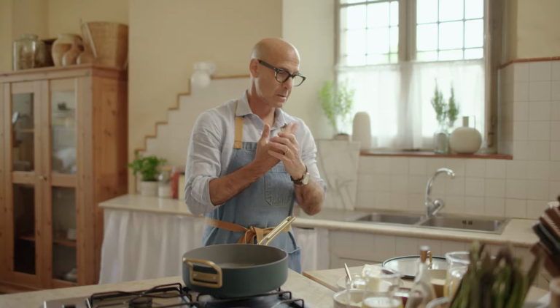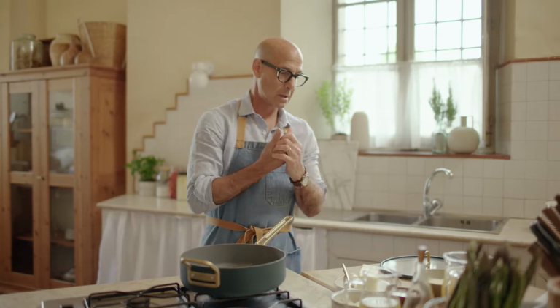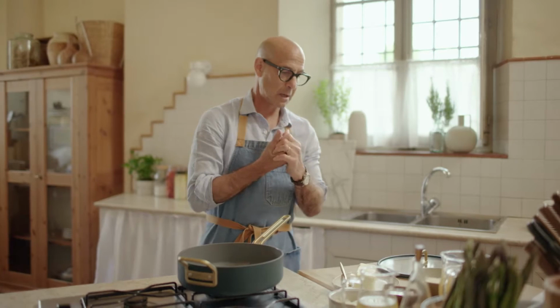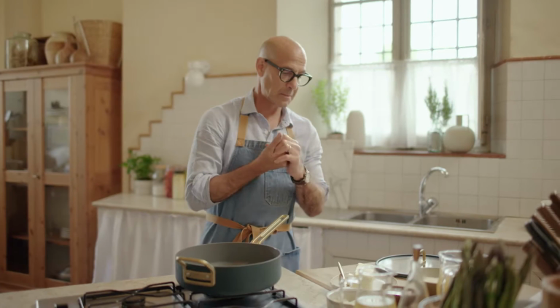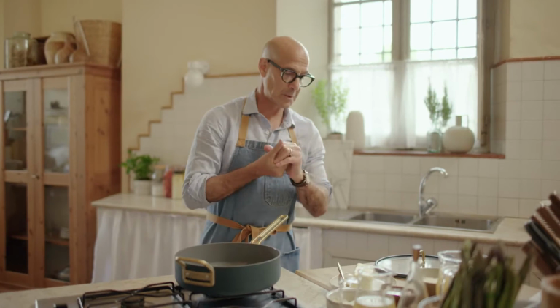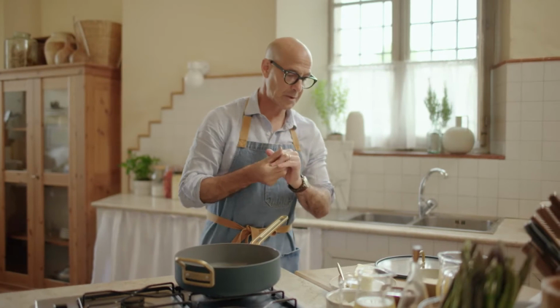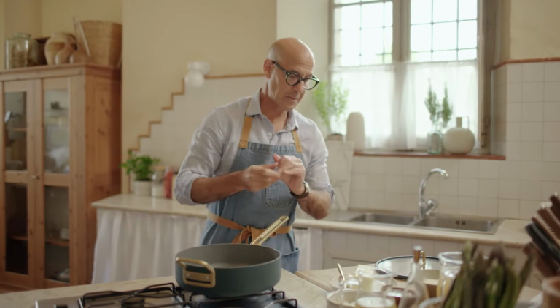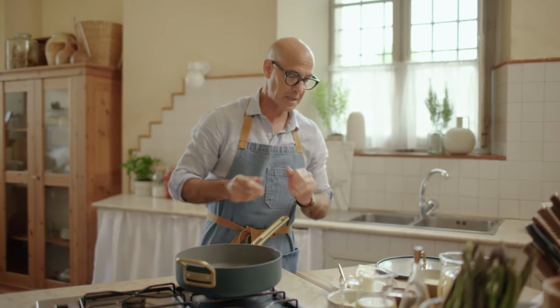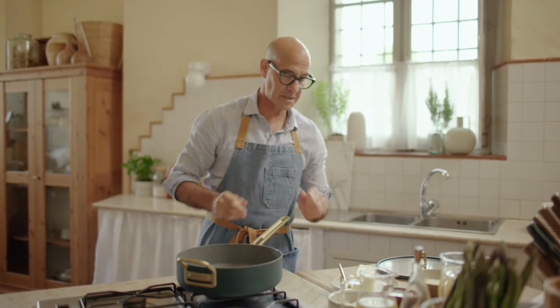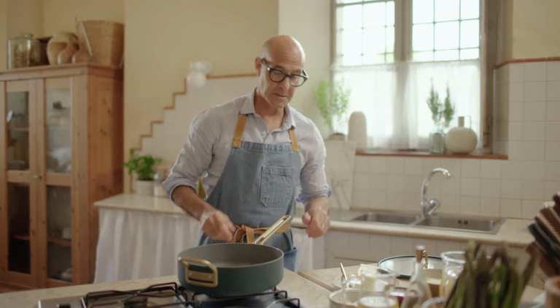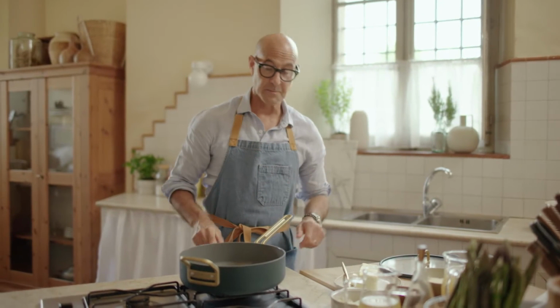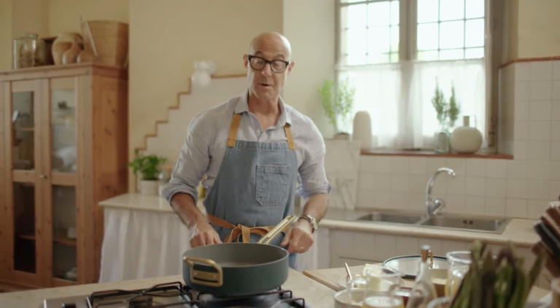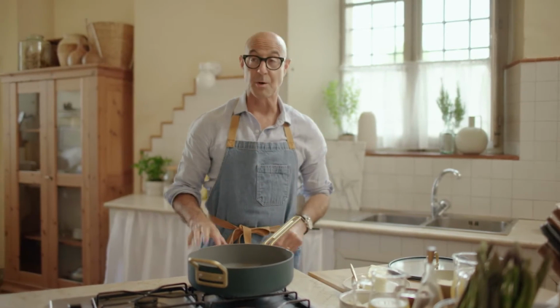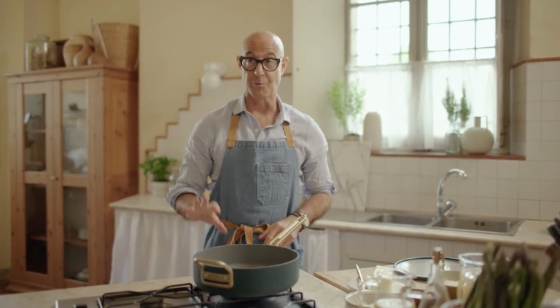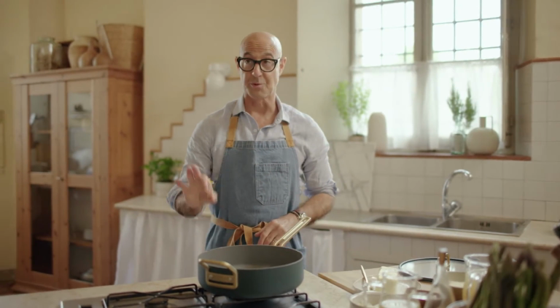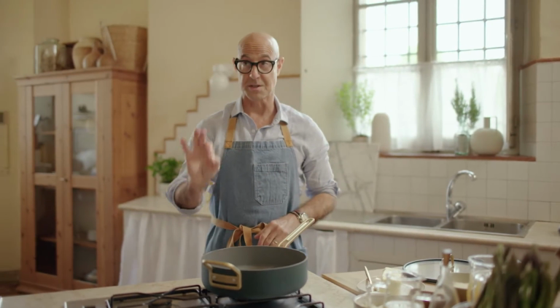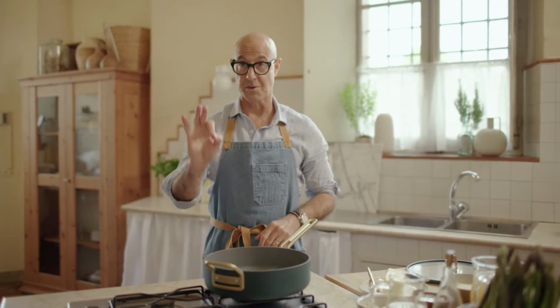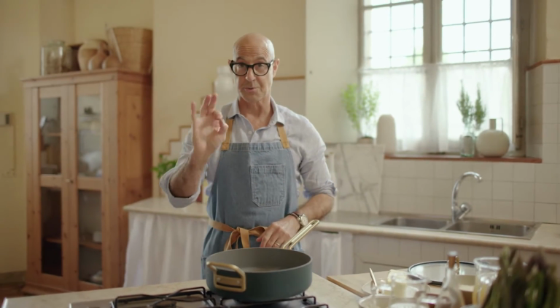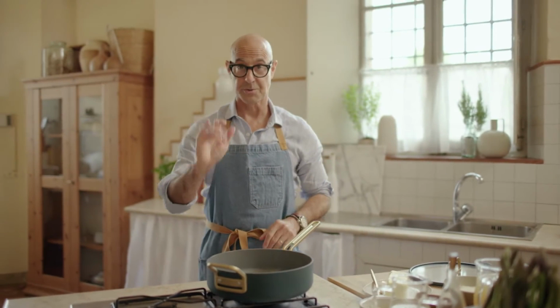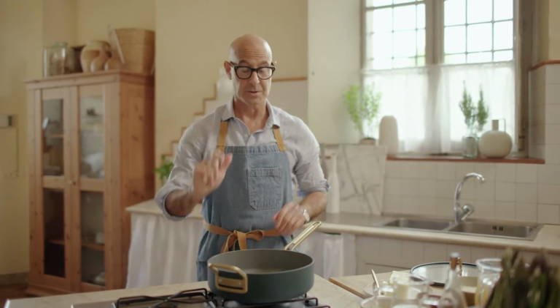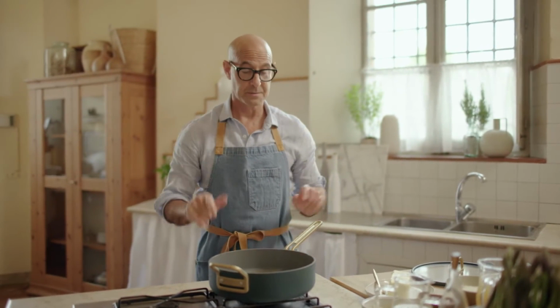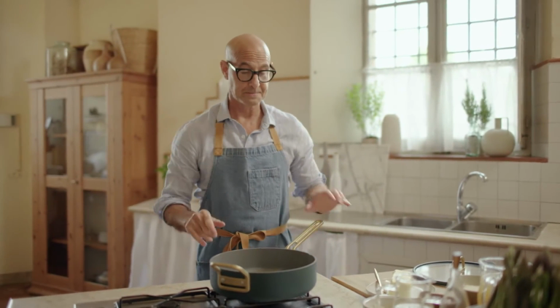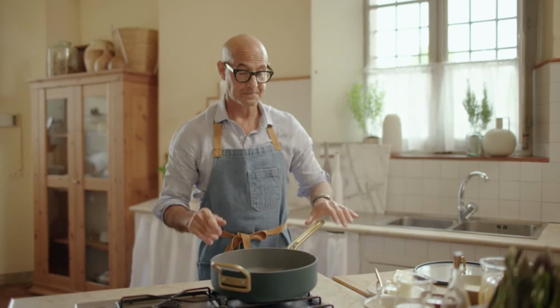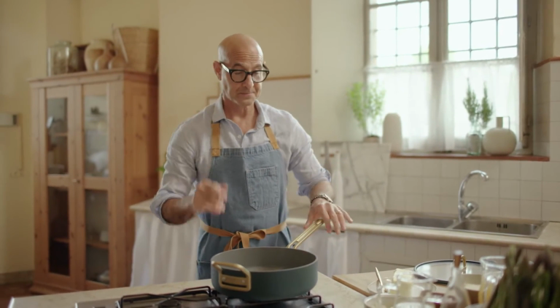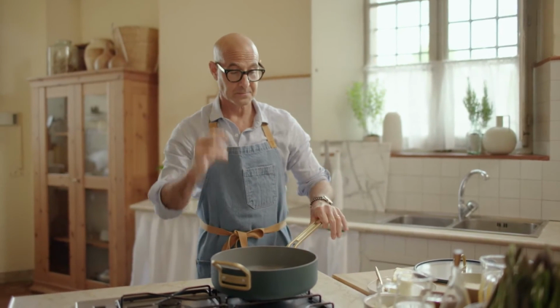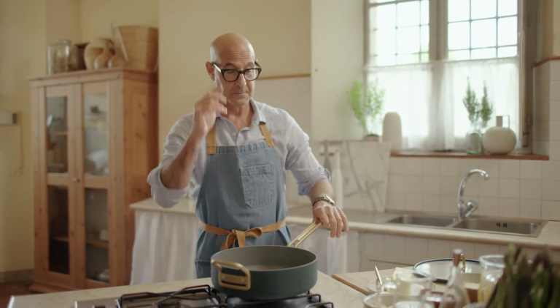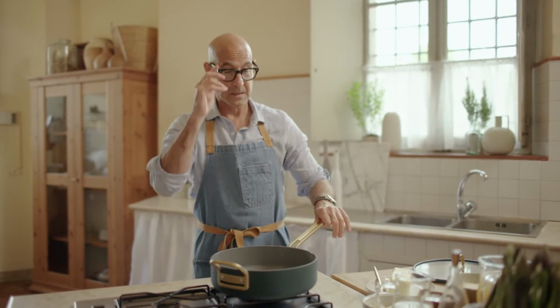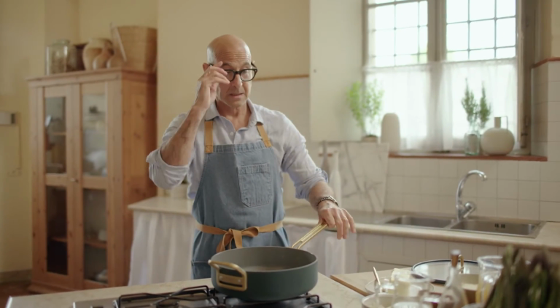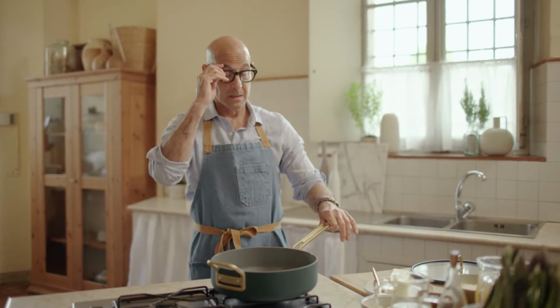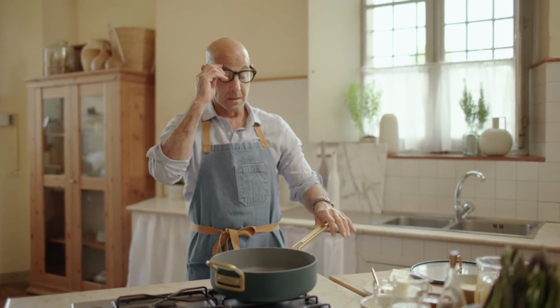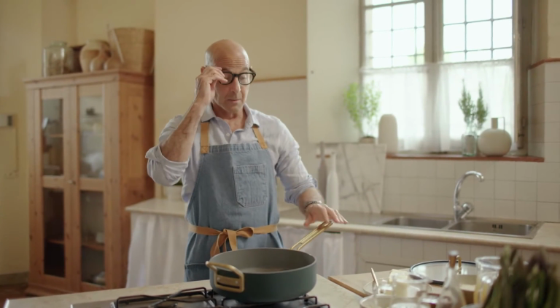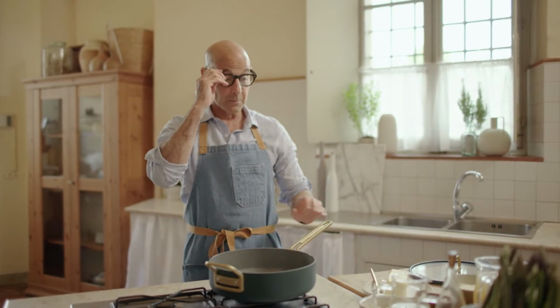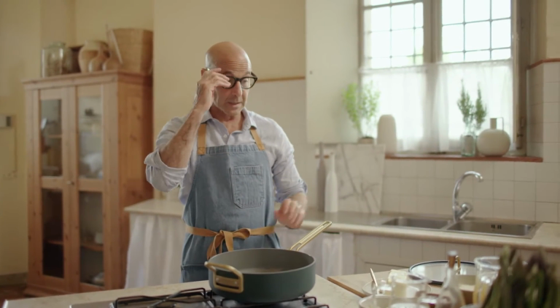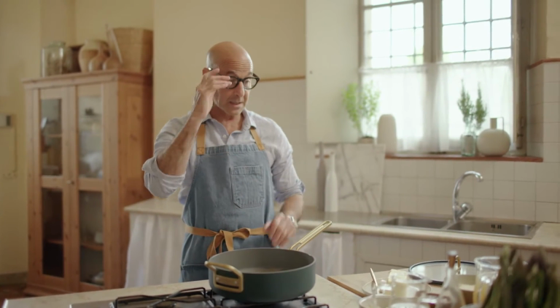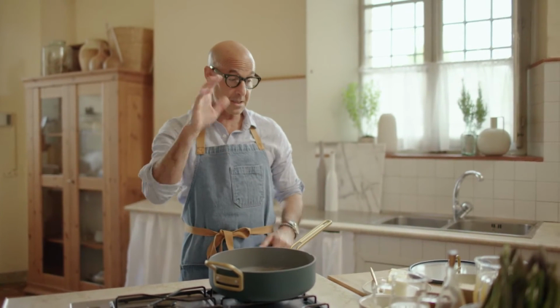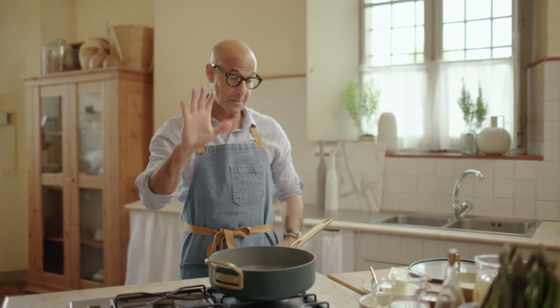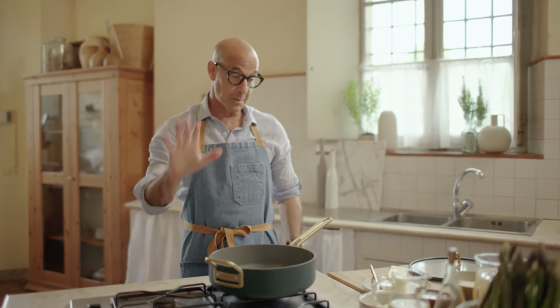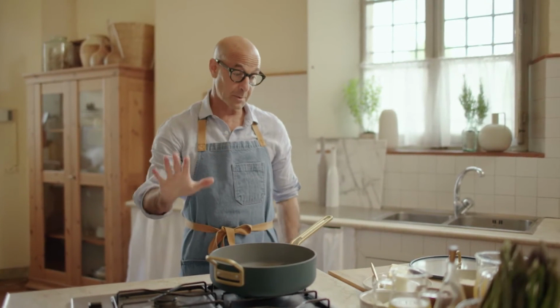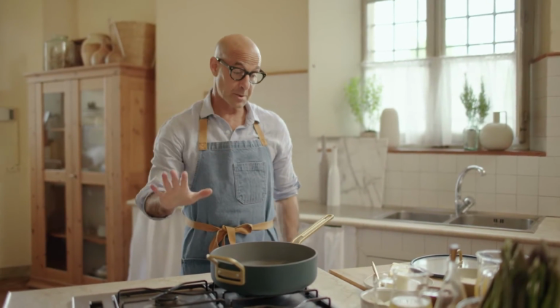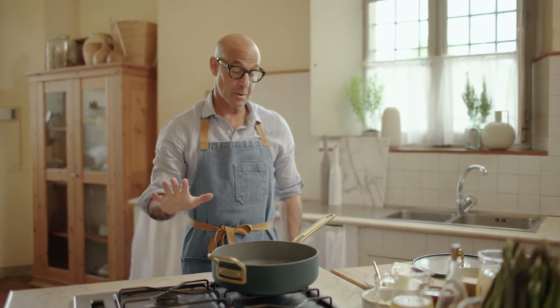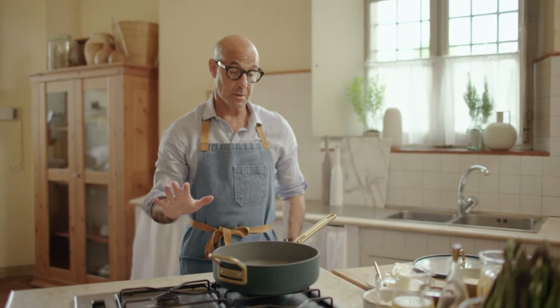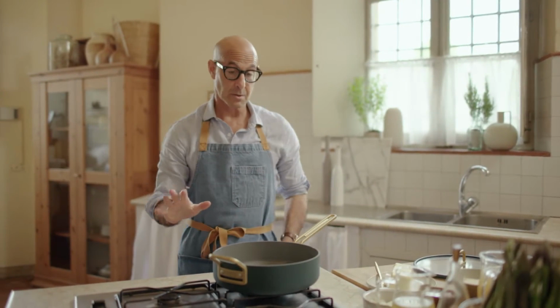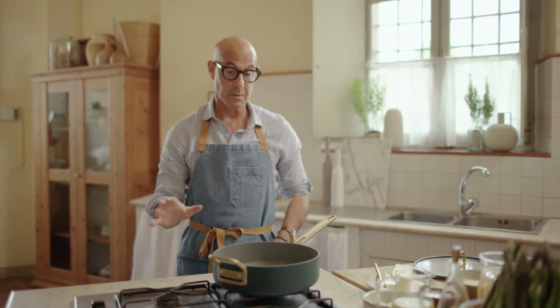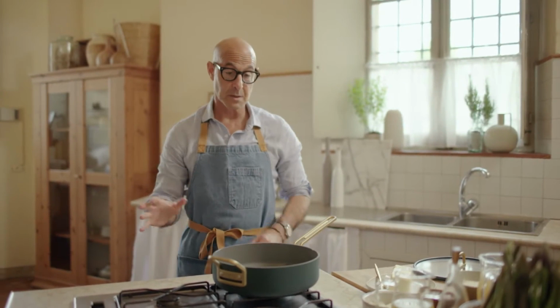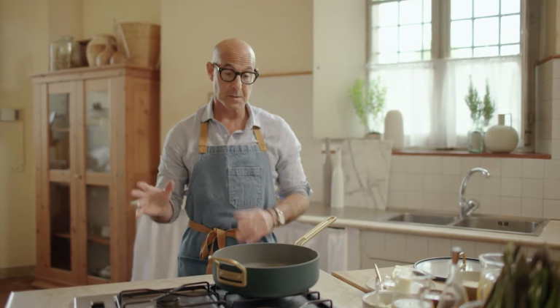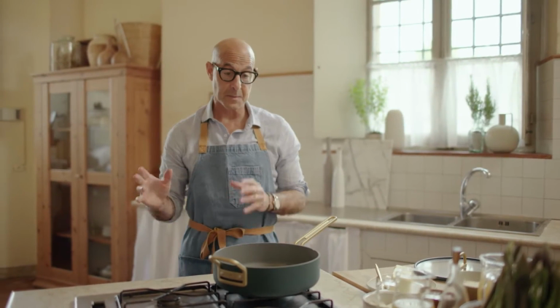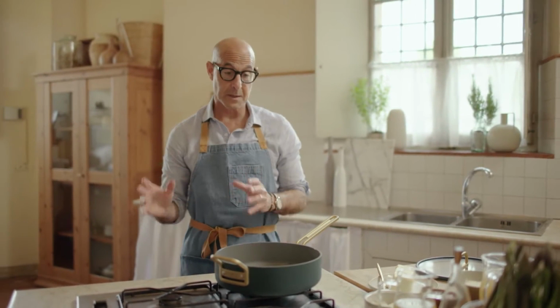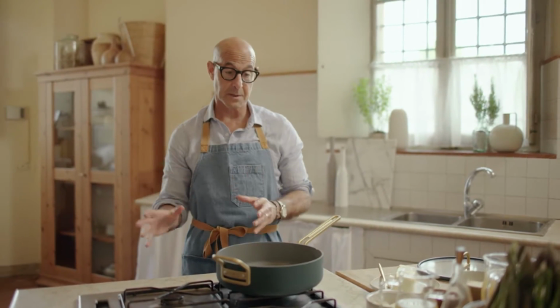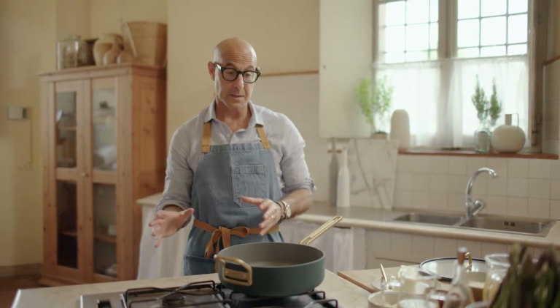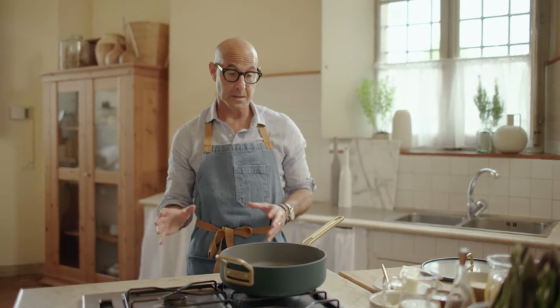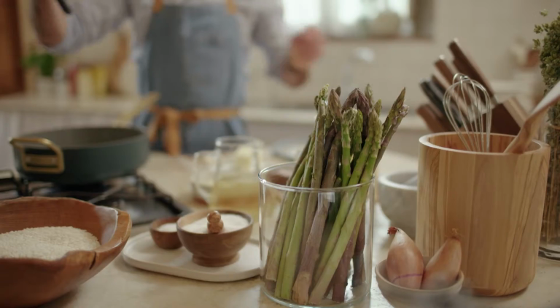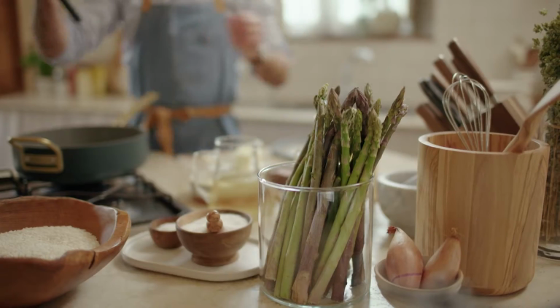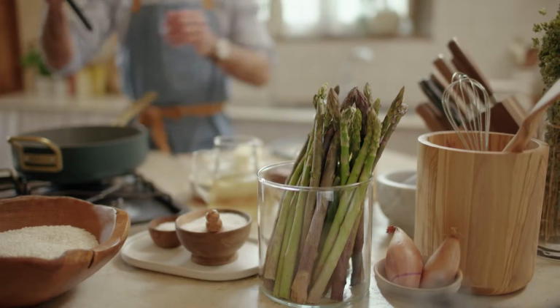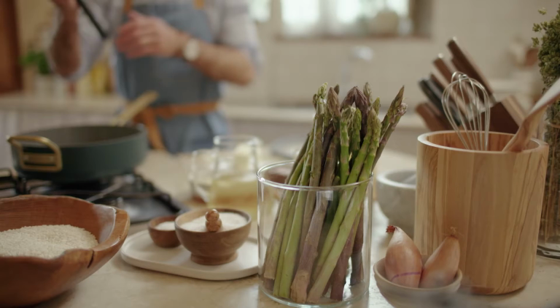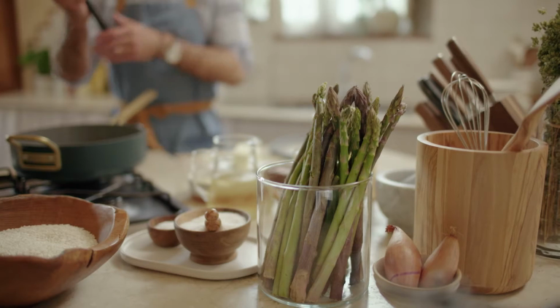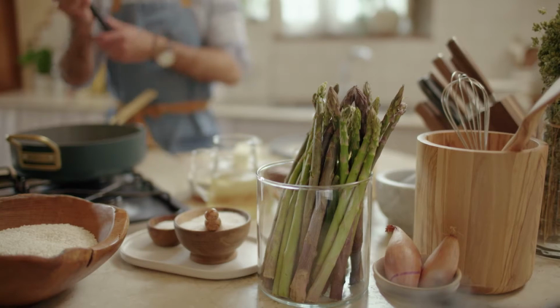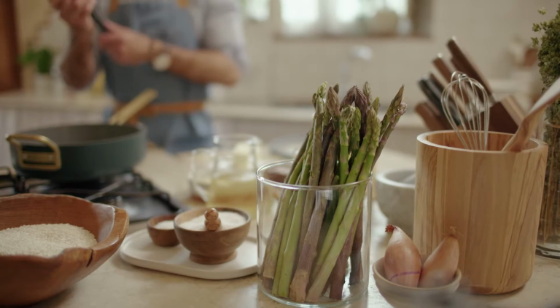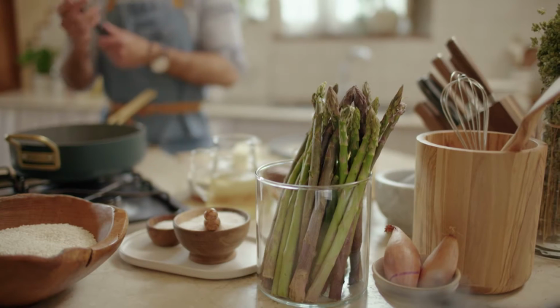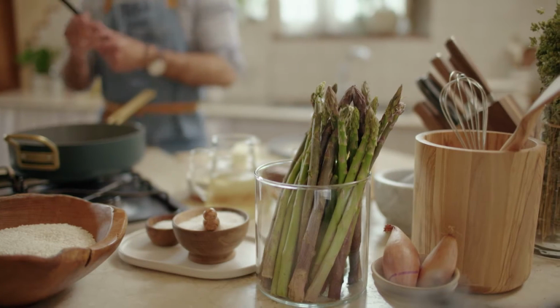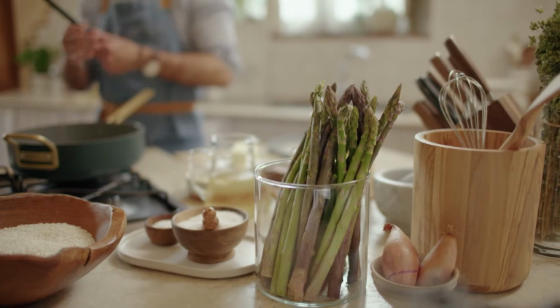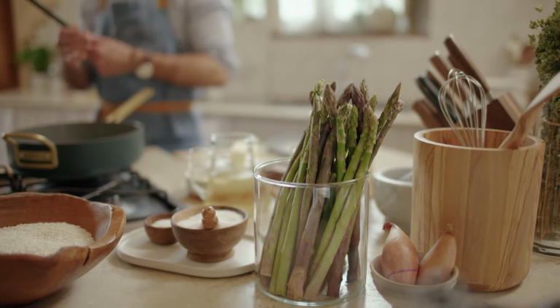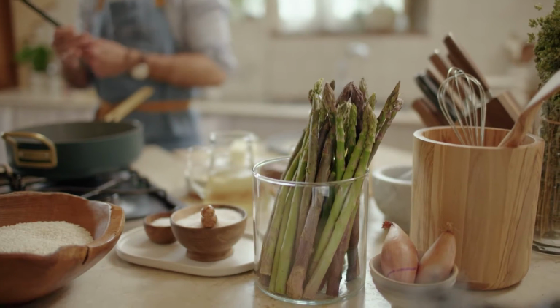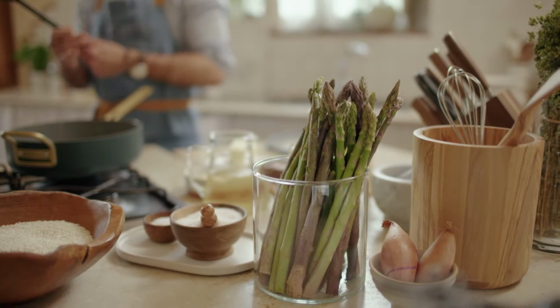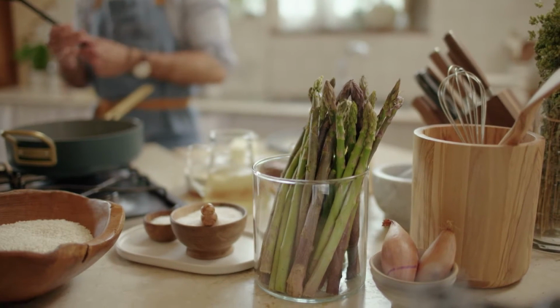I'm going to make some risotto. Really simple risotto — asparagus risotto.